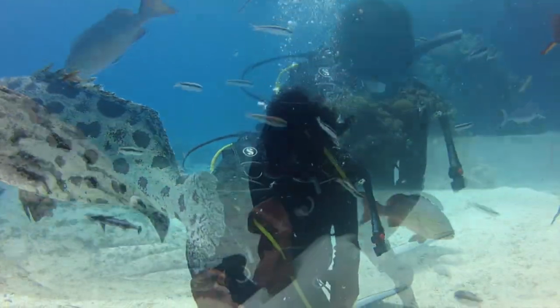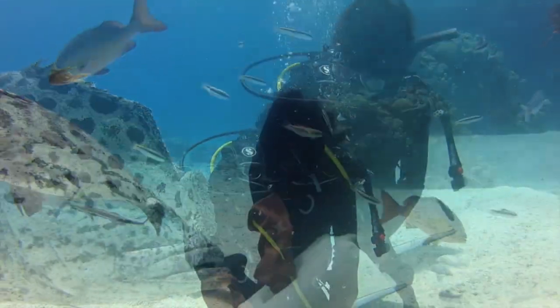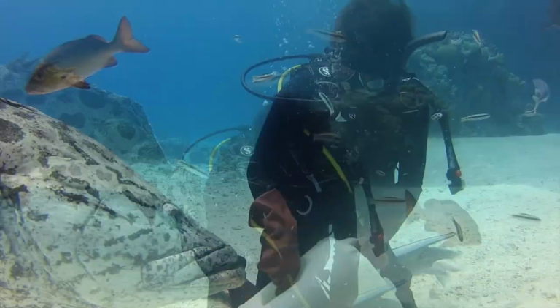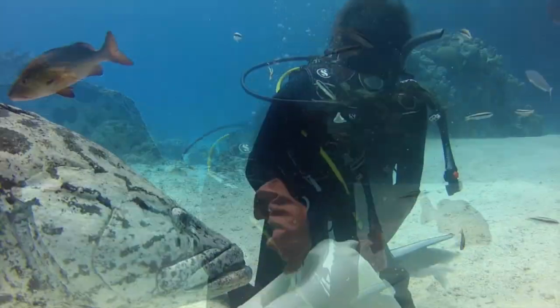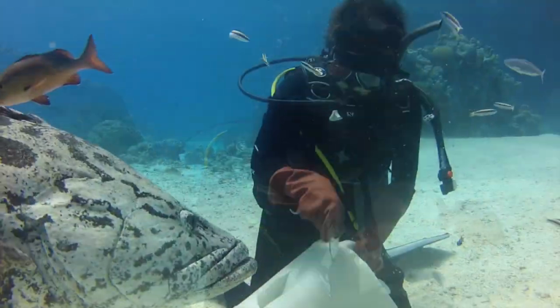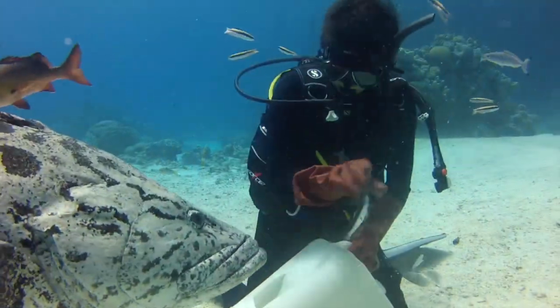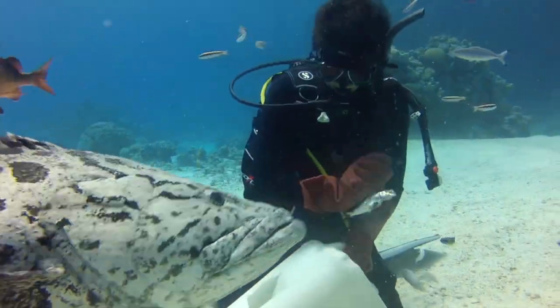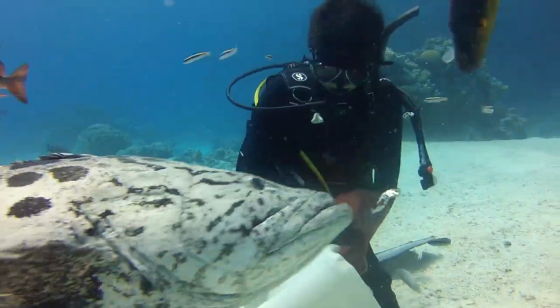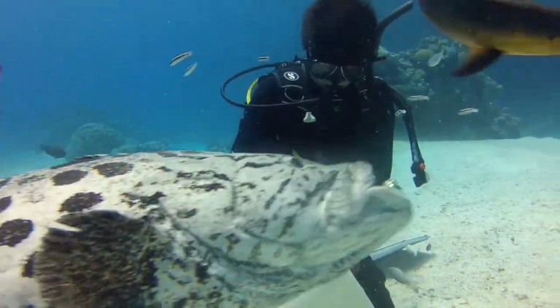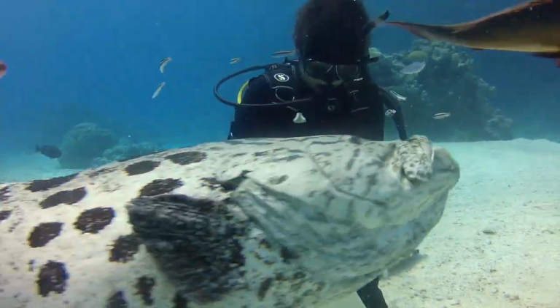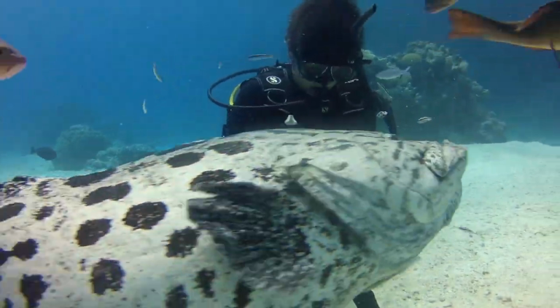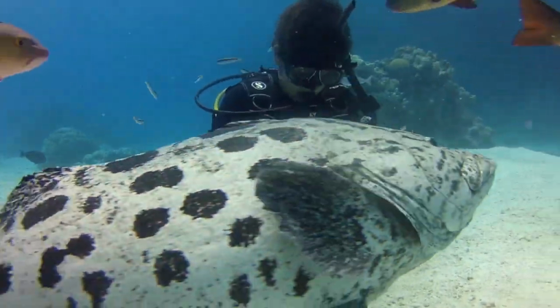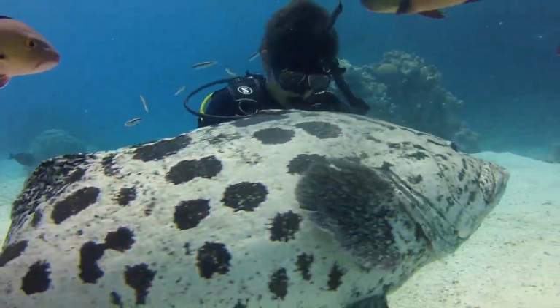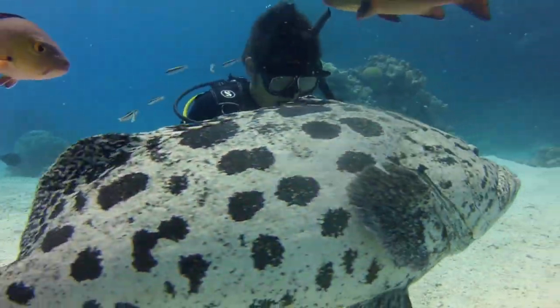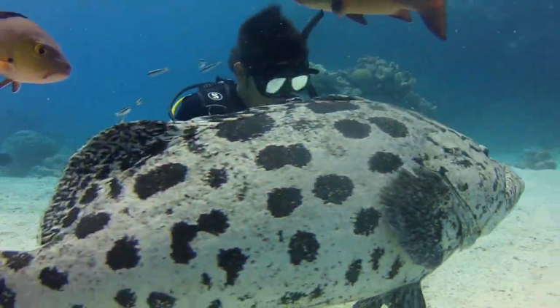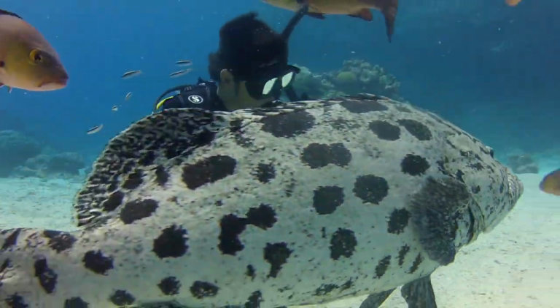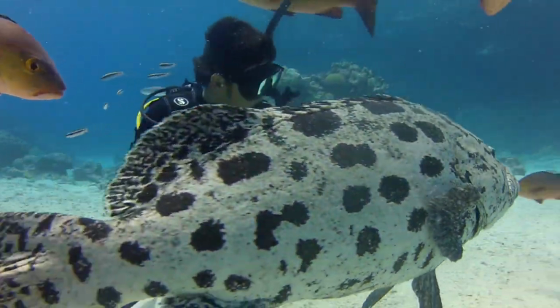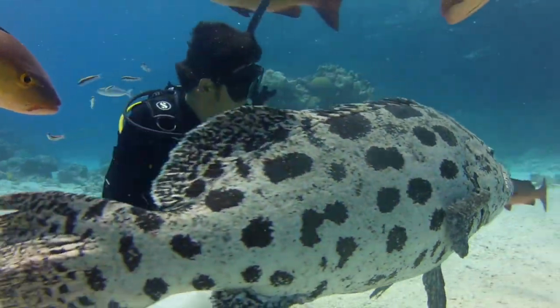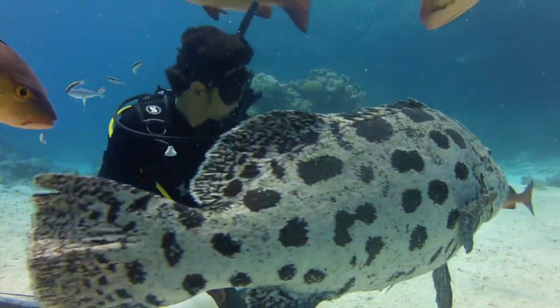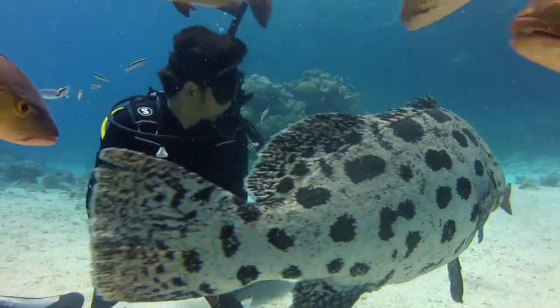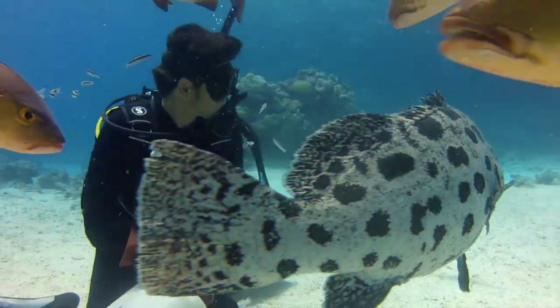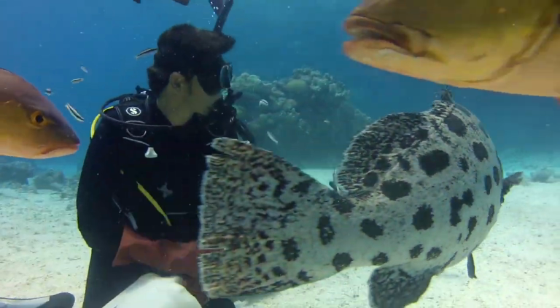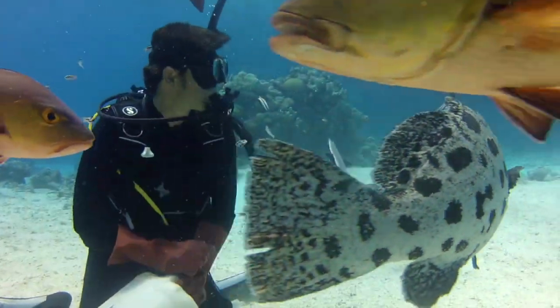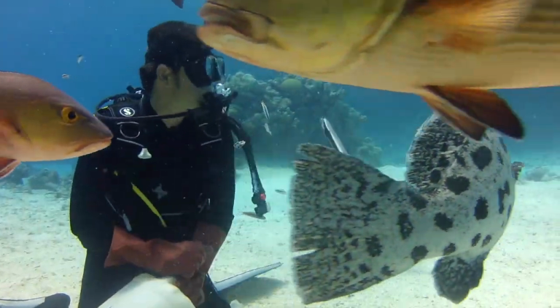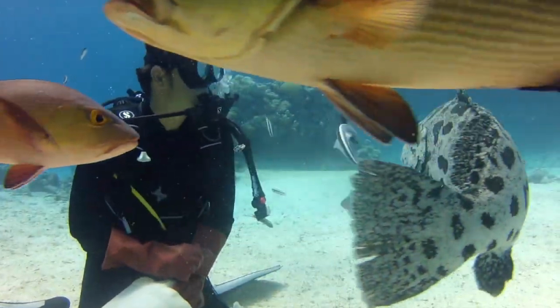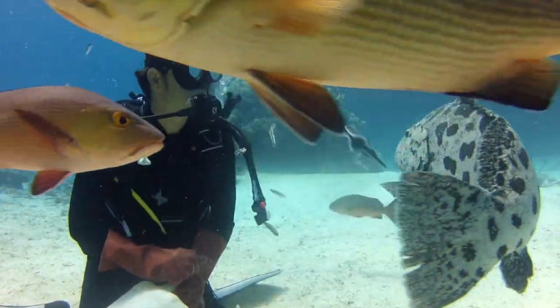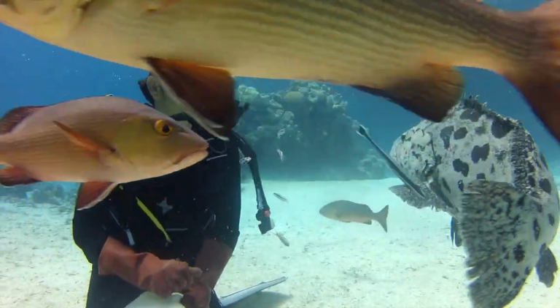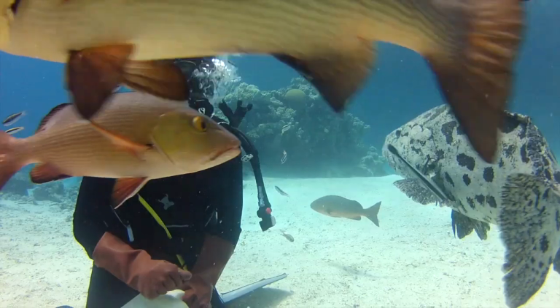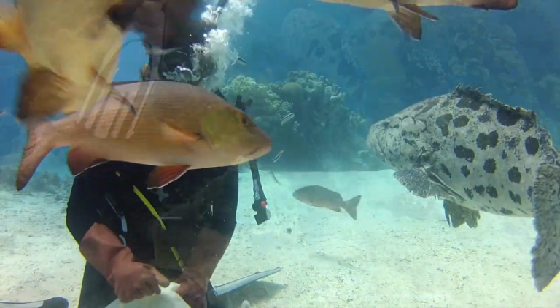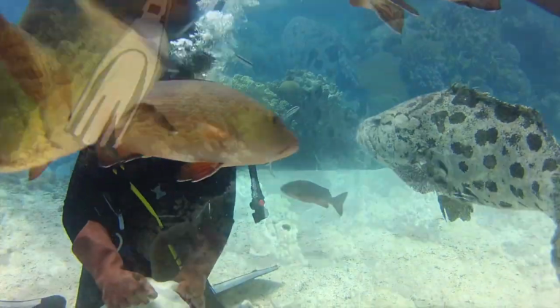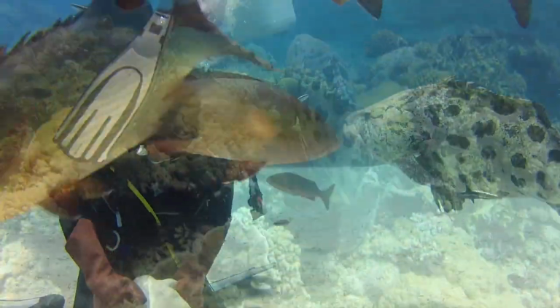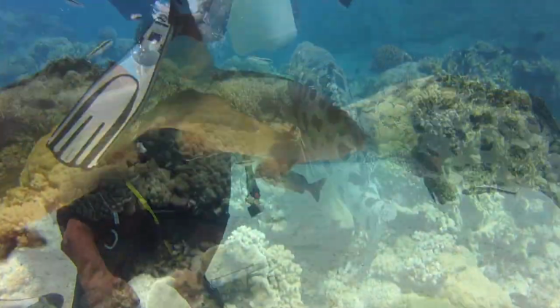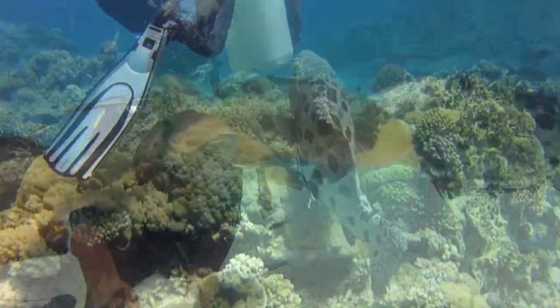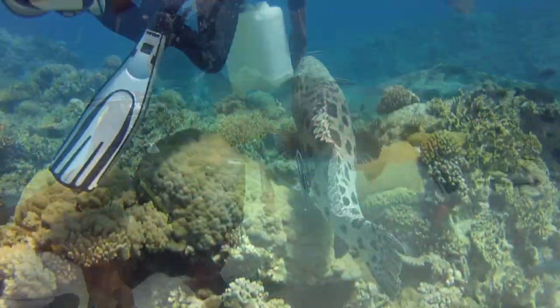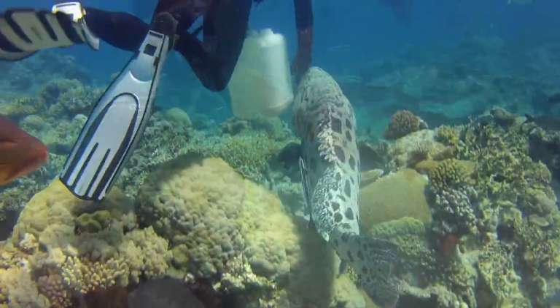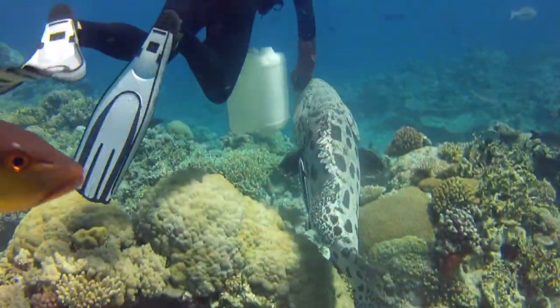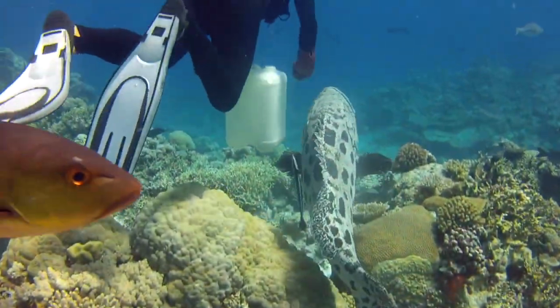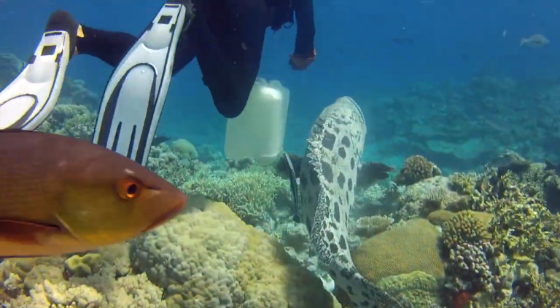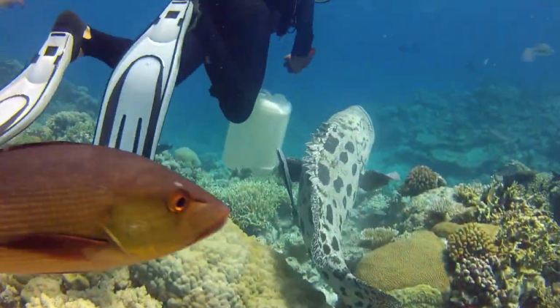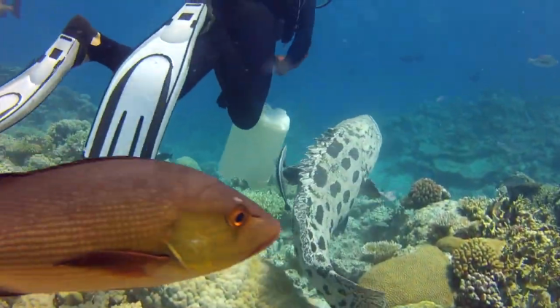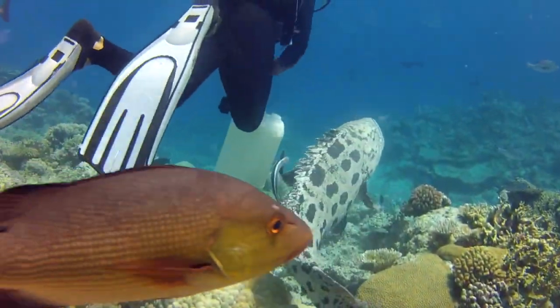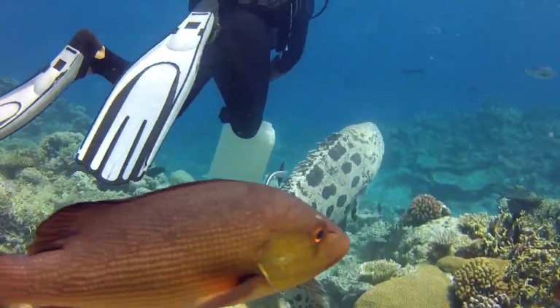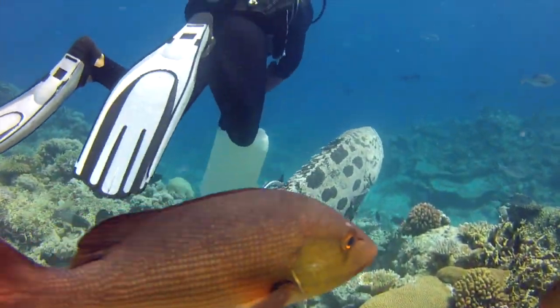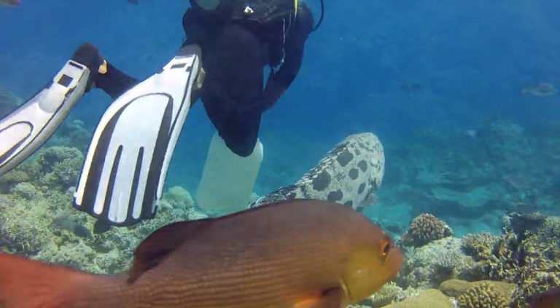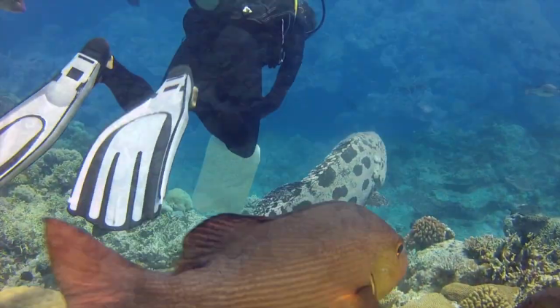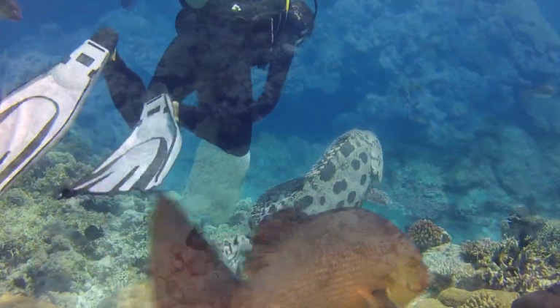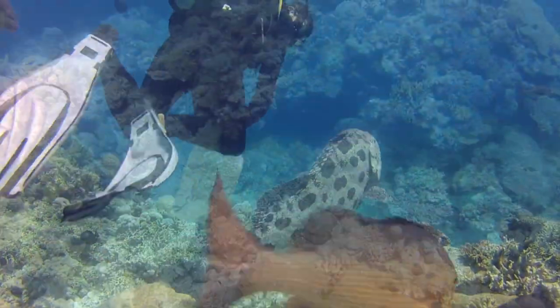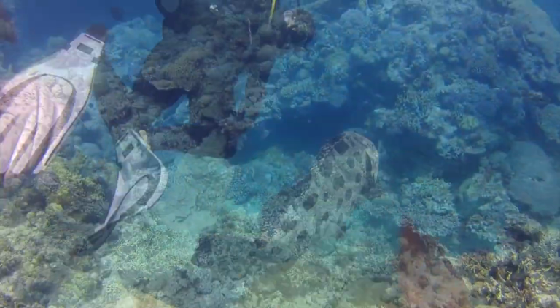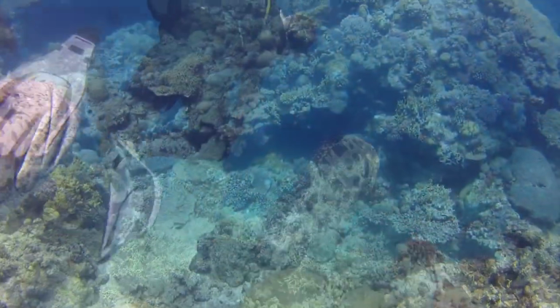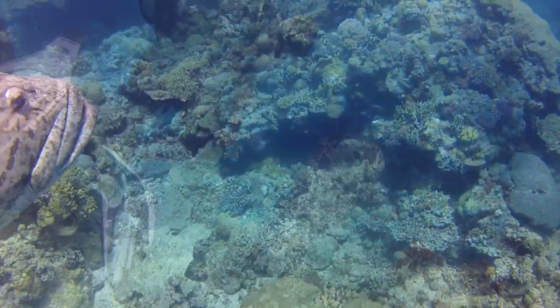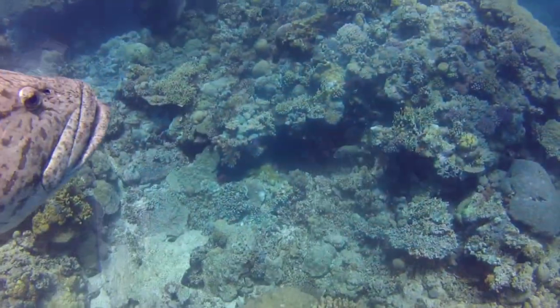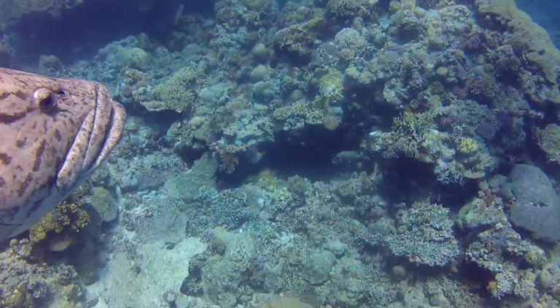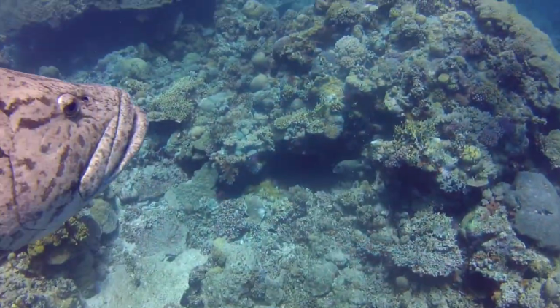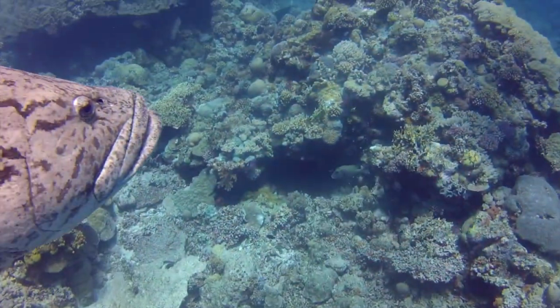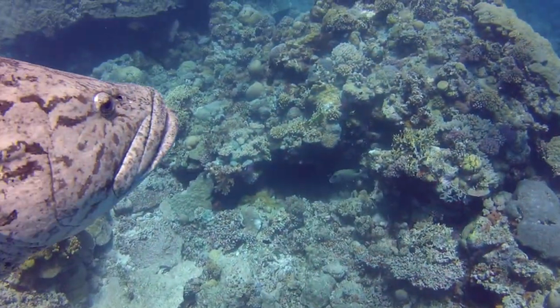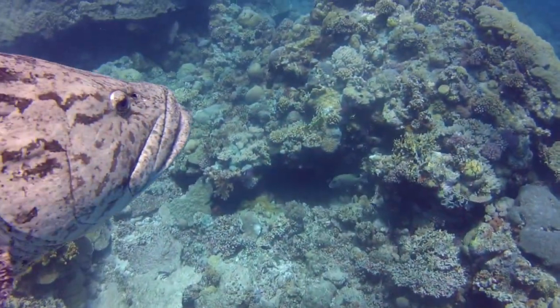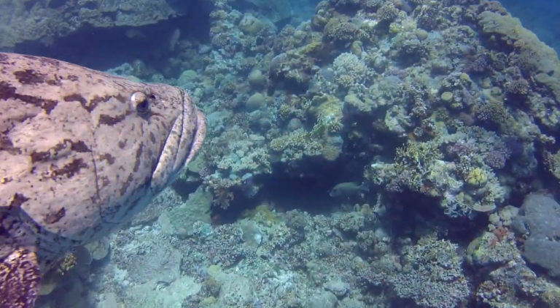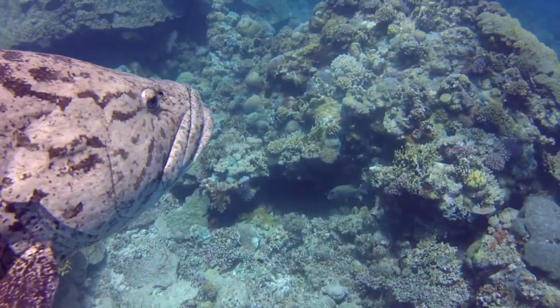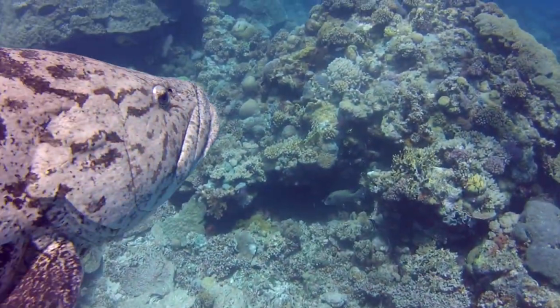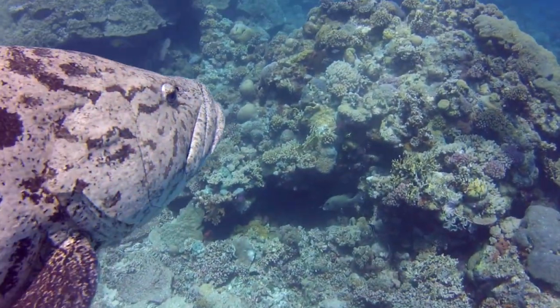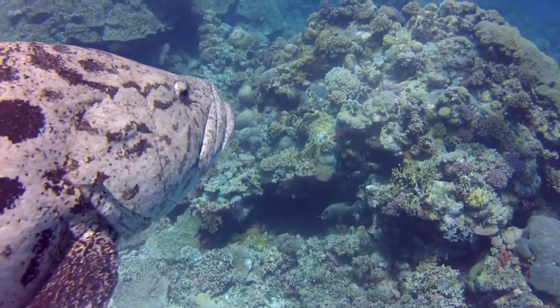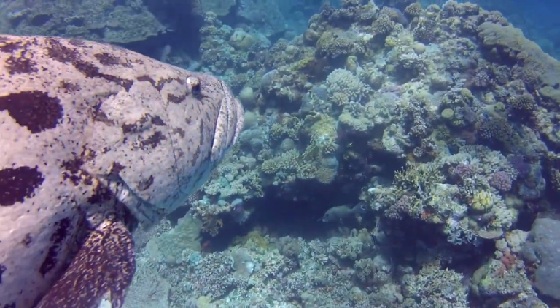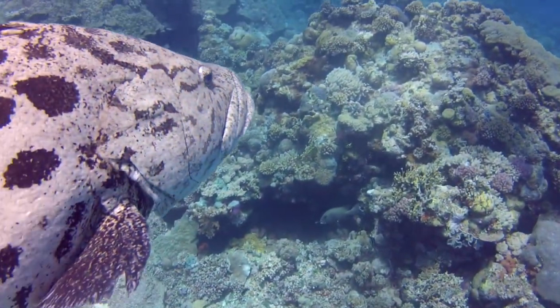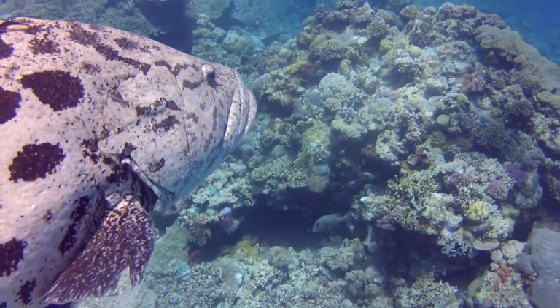Soon the food is gone, and we continue exploring this lovely dive site, our ever hopeful potato cod buddy sticking close.